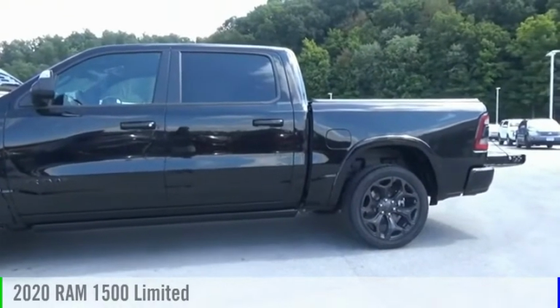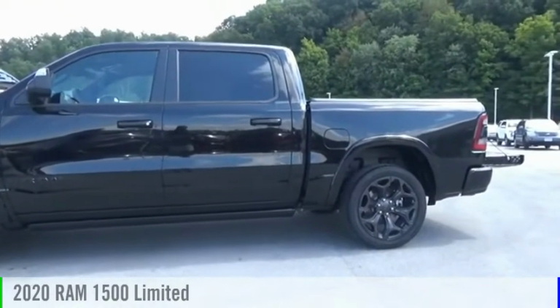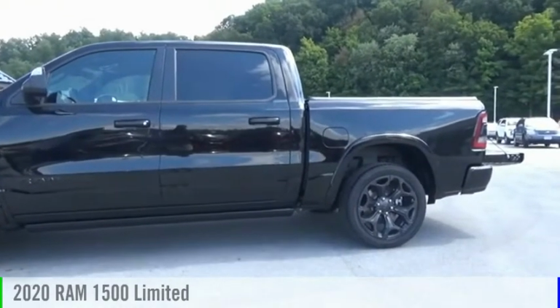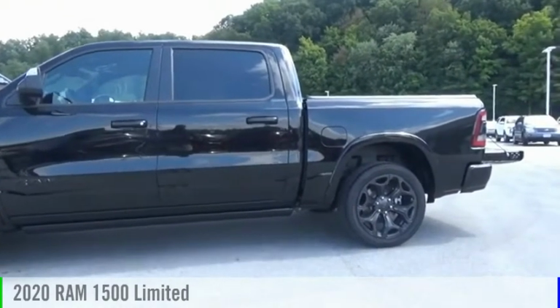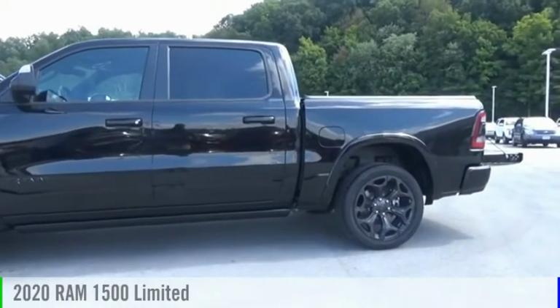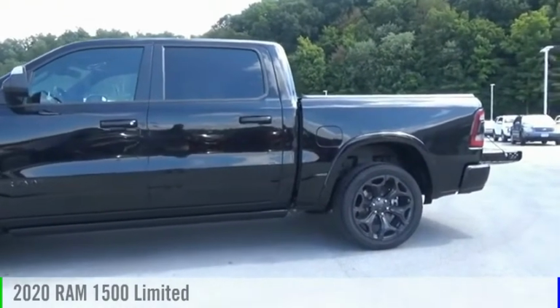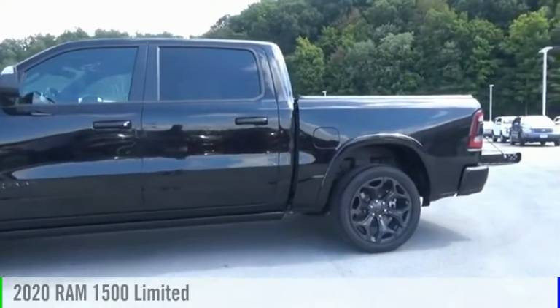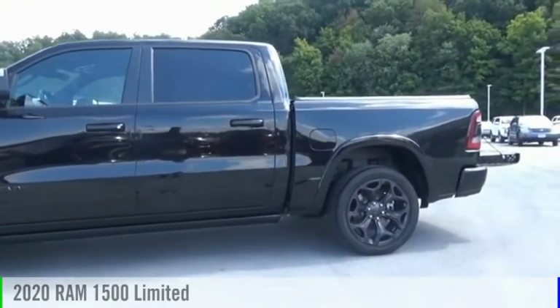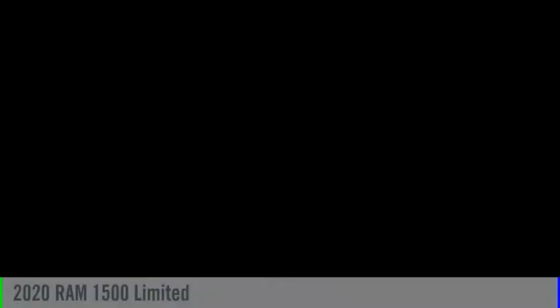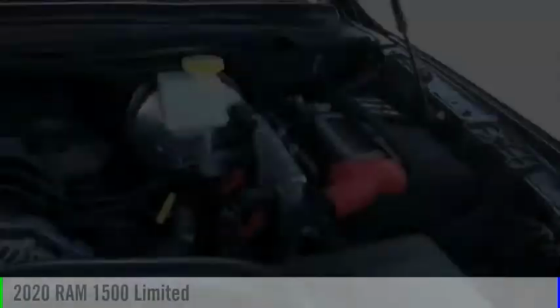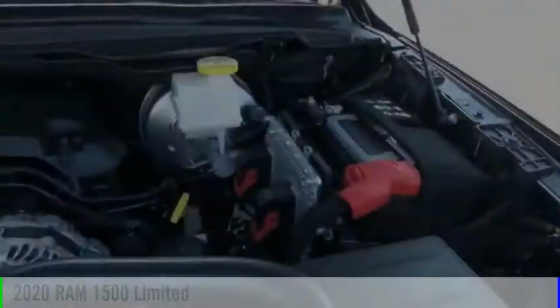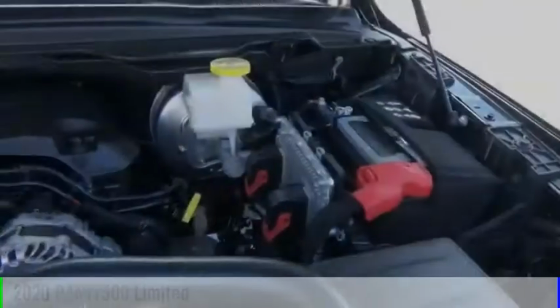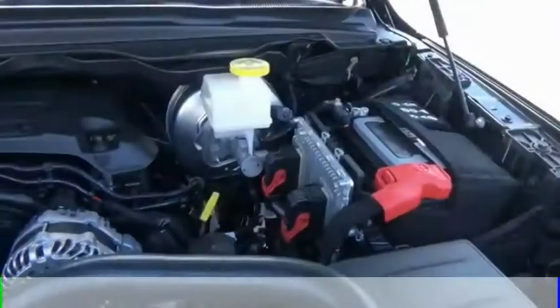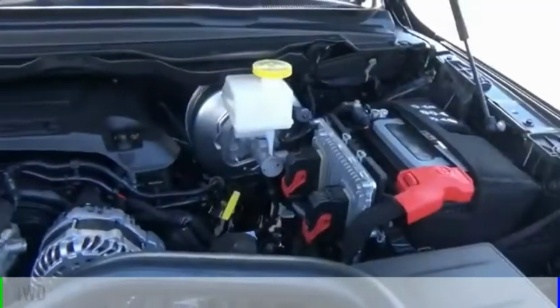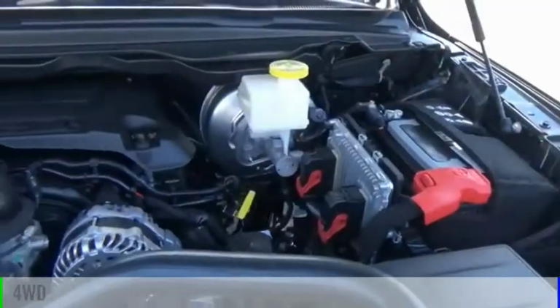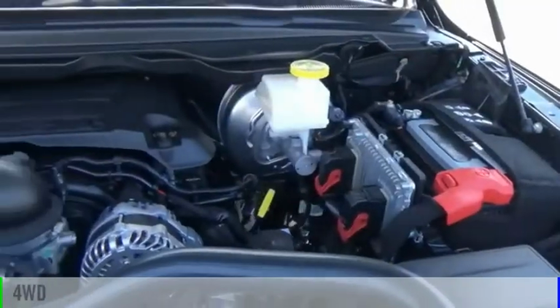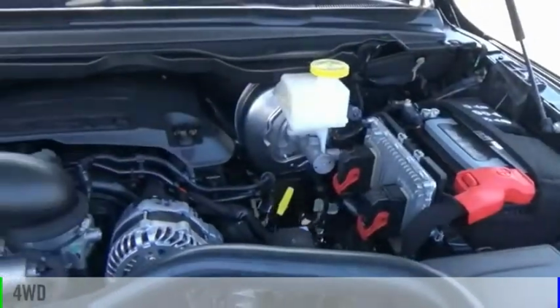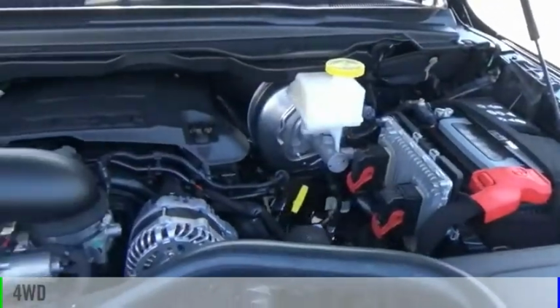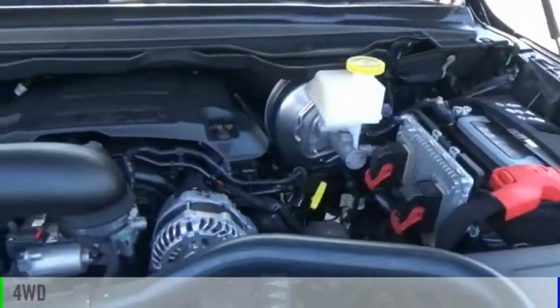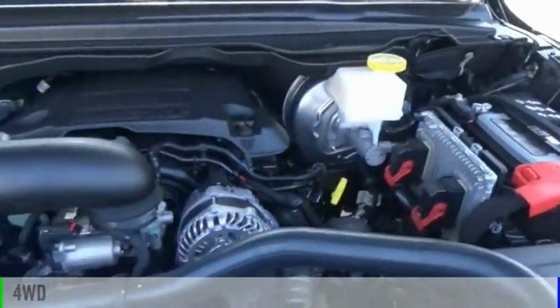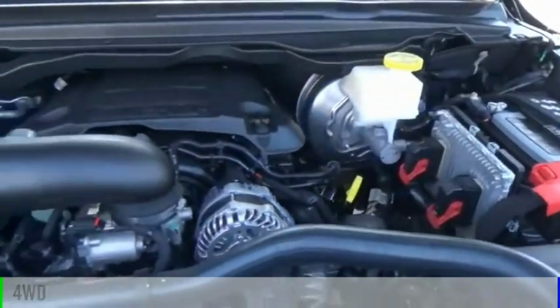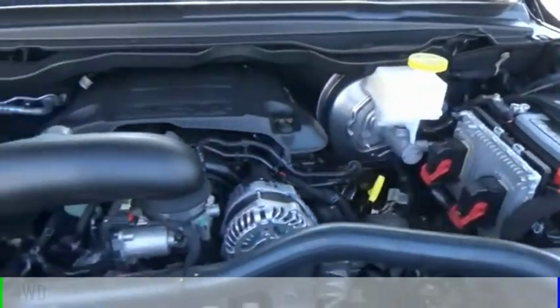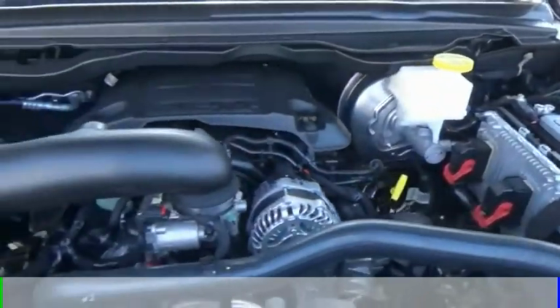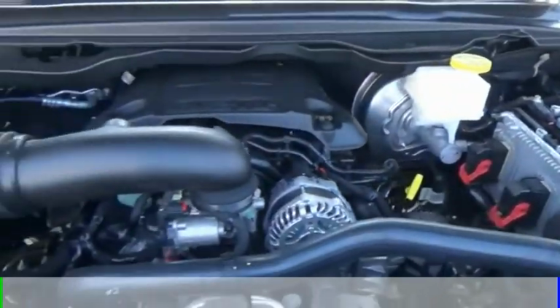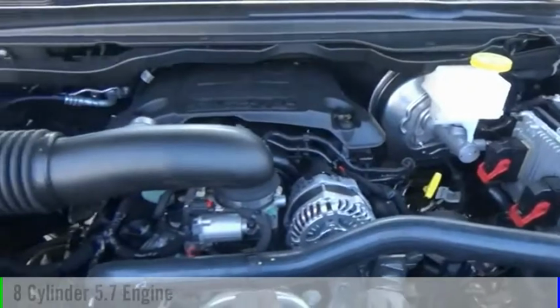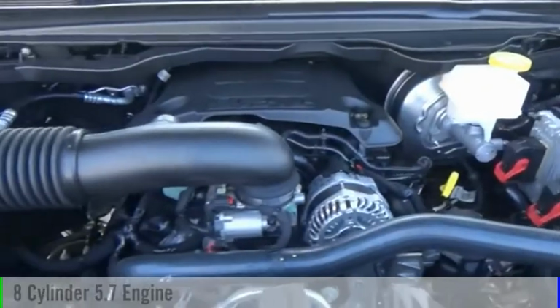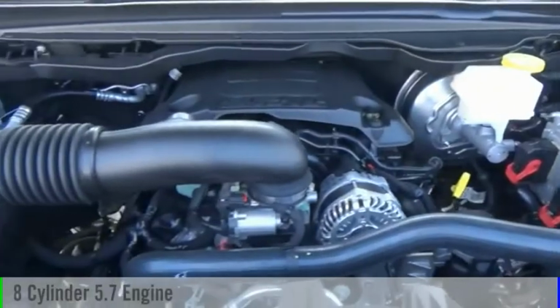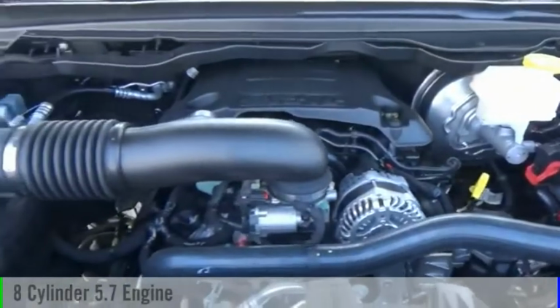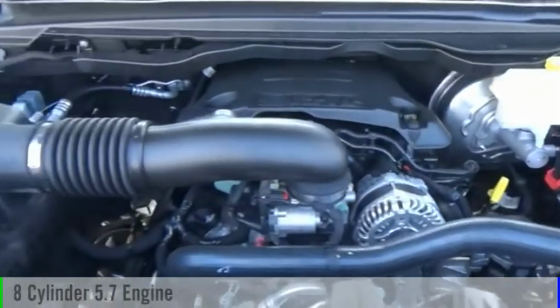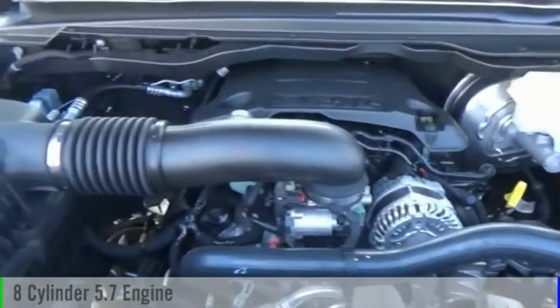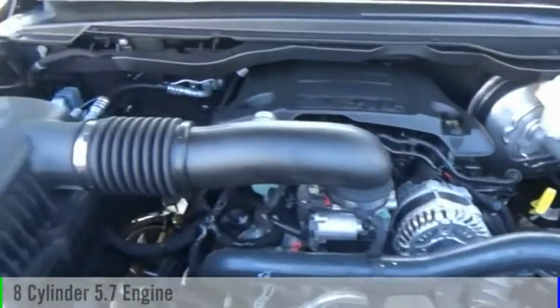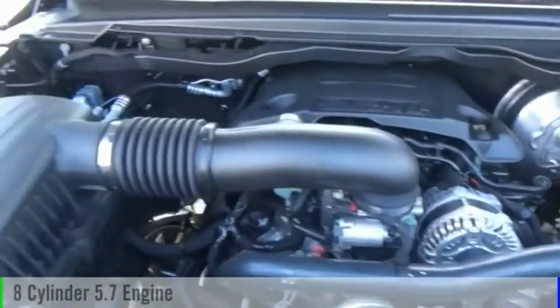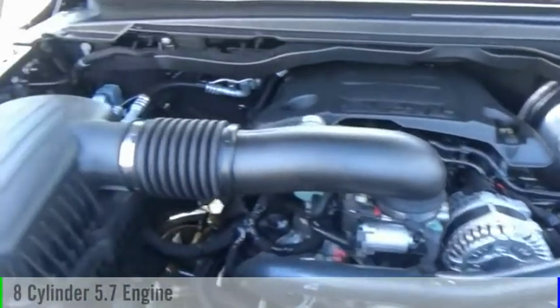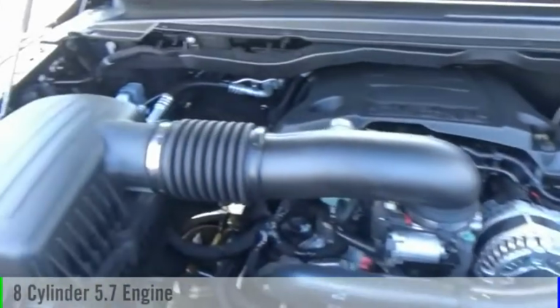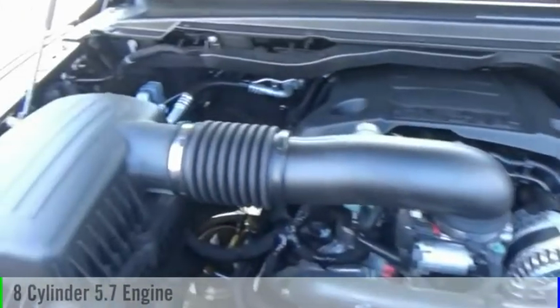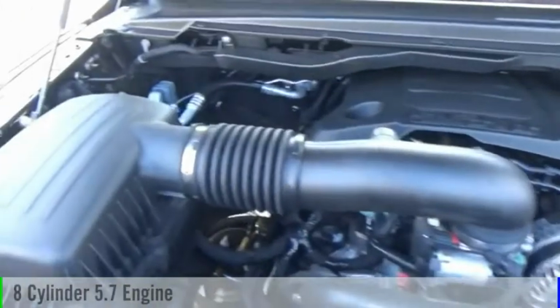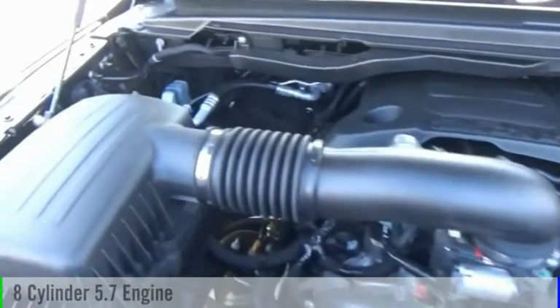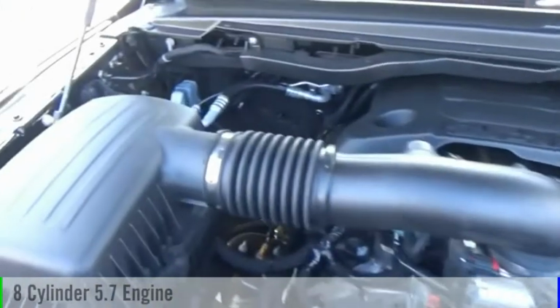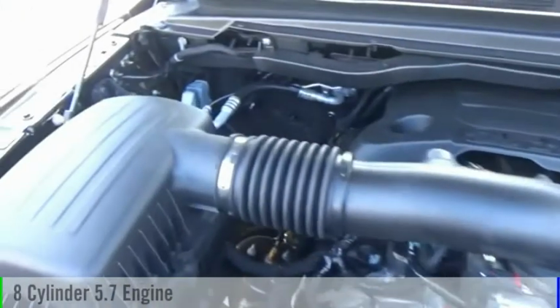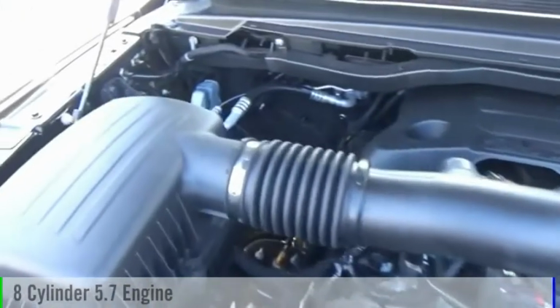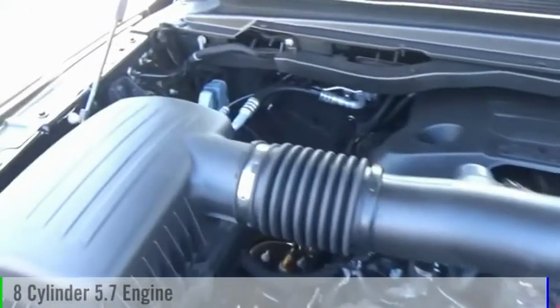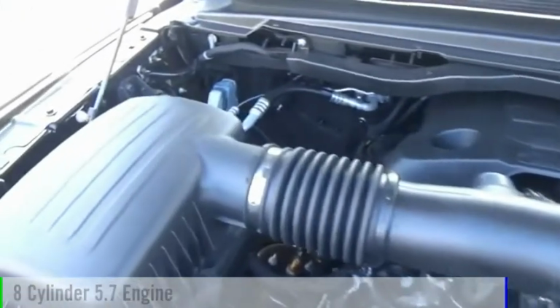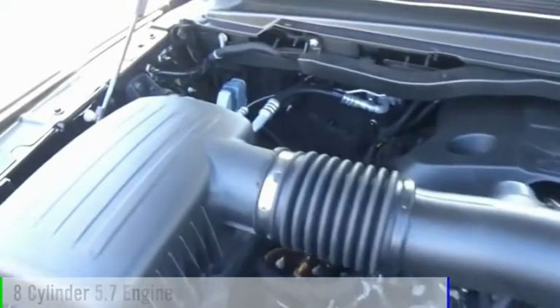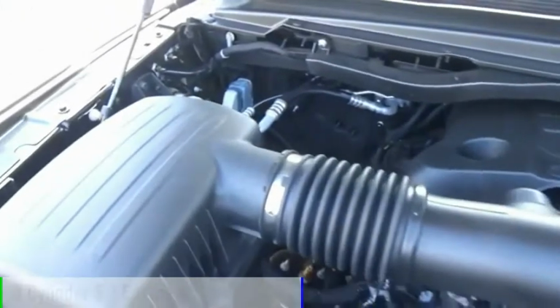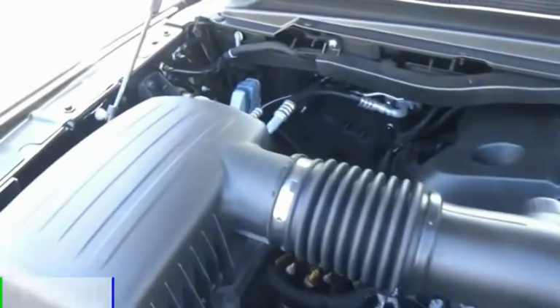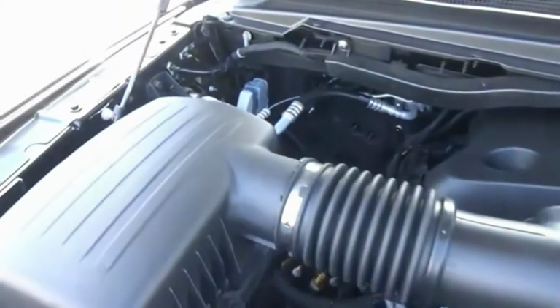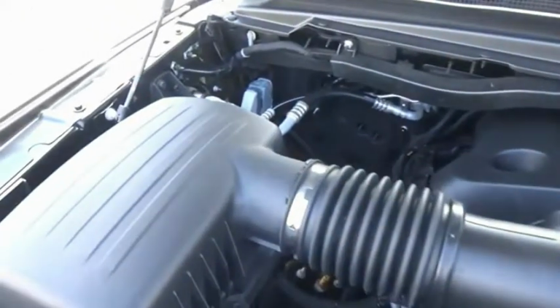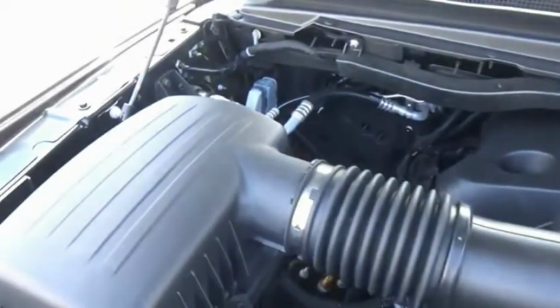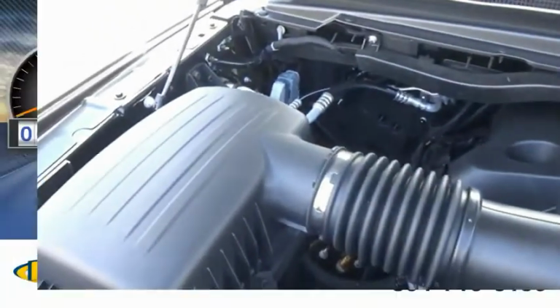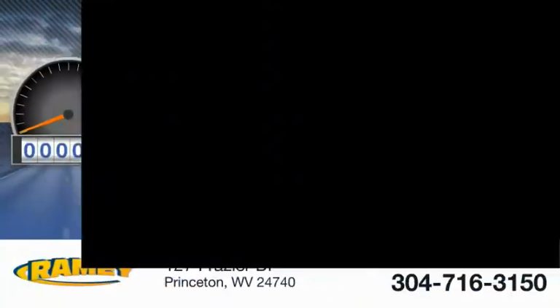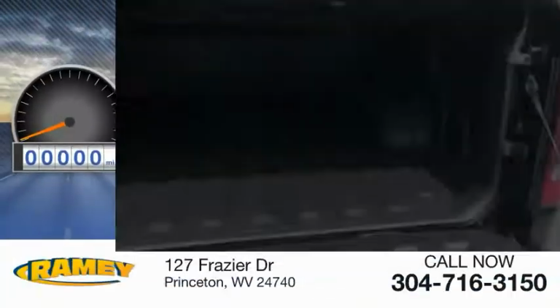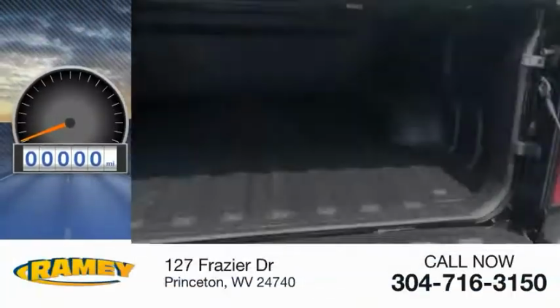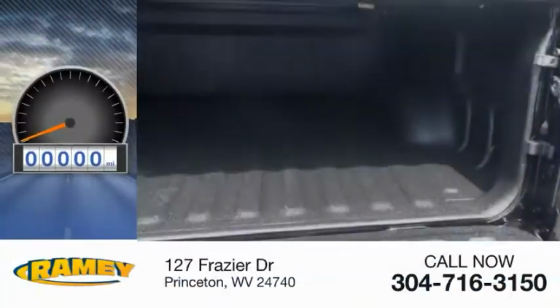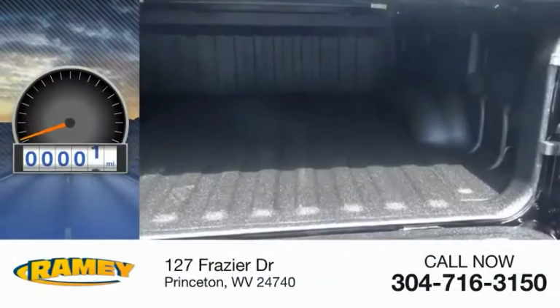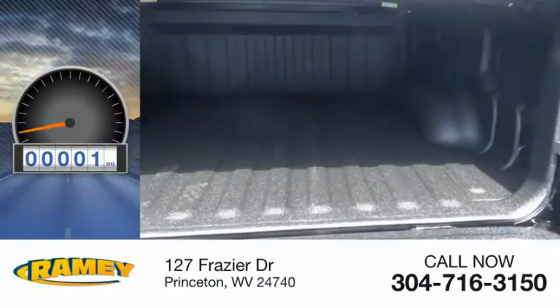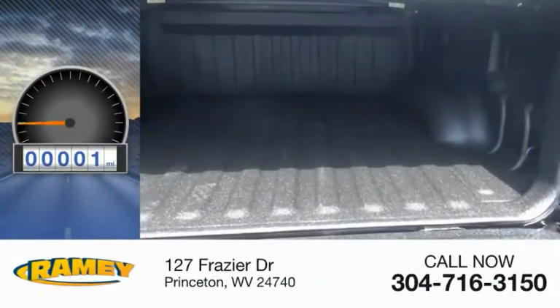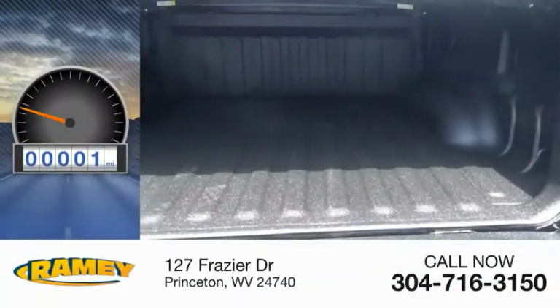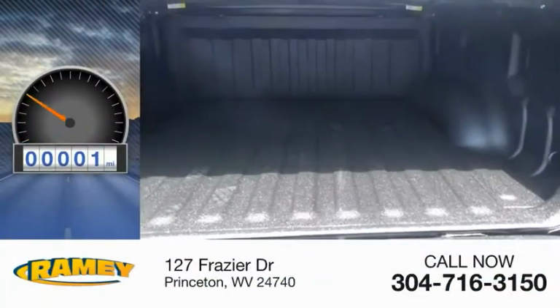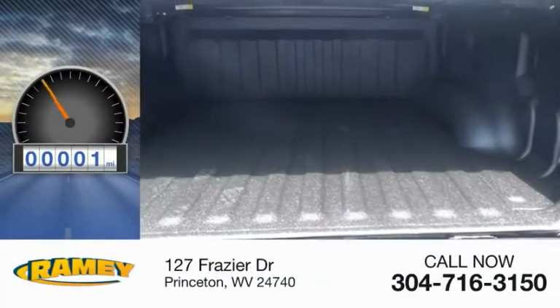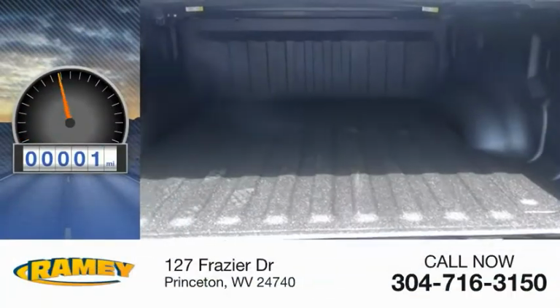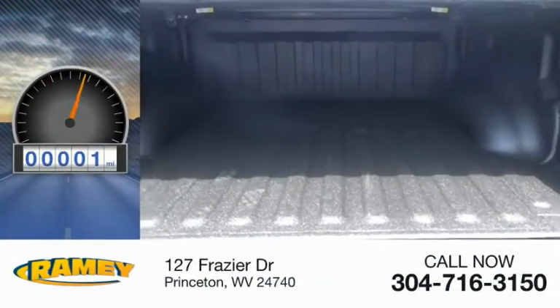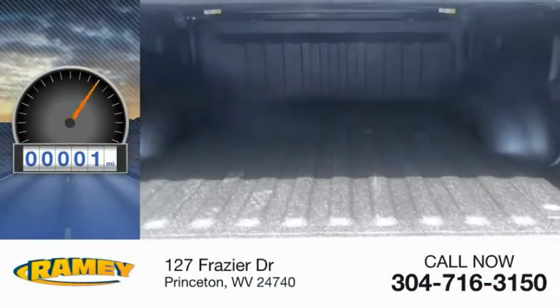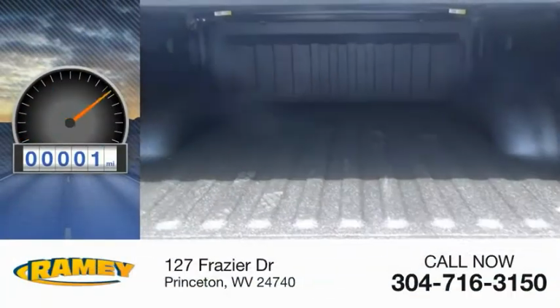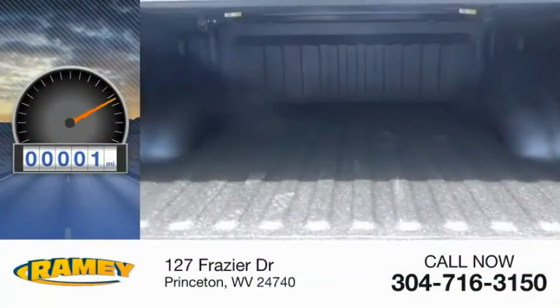This vehicle is powered by a four-wheel drive, eight-cylinder, 5.7-liter engine. This vehicle has less than 100 miles.